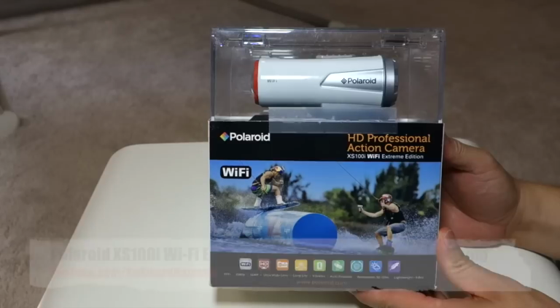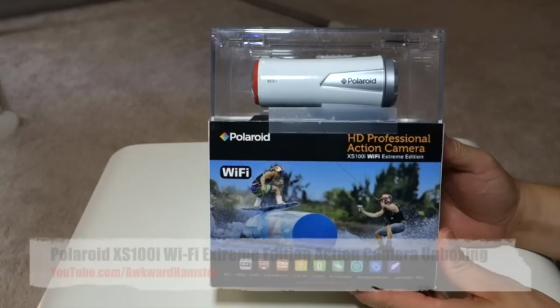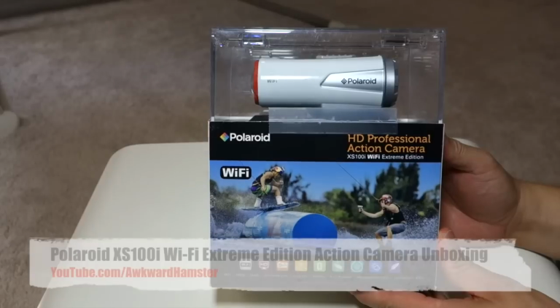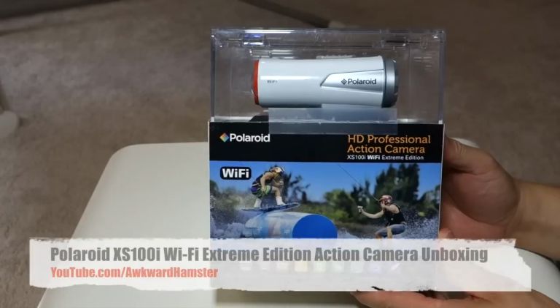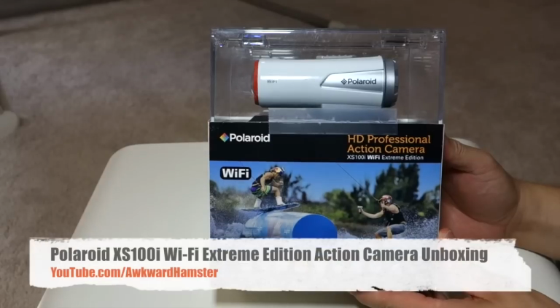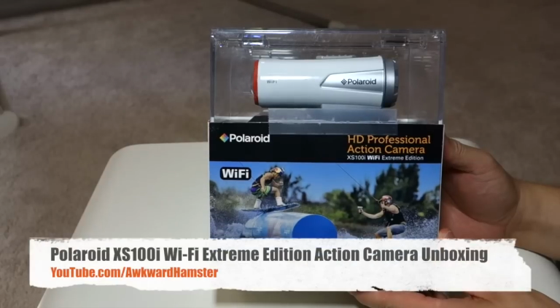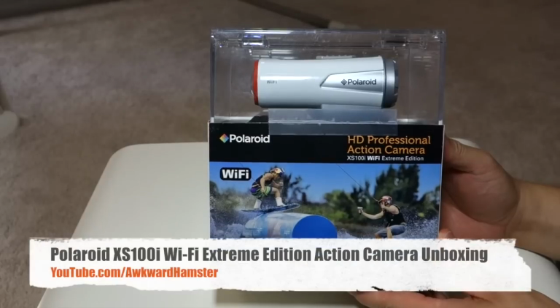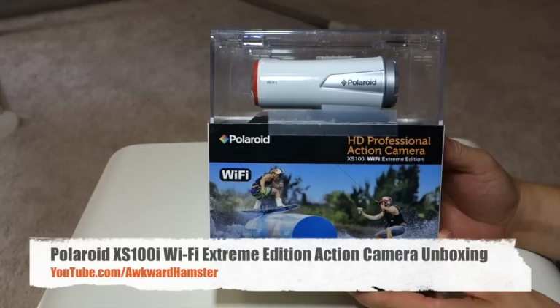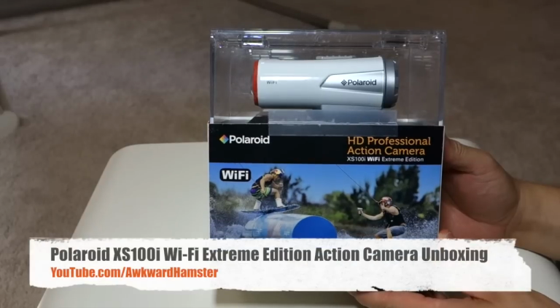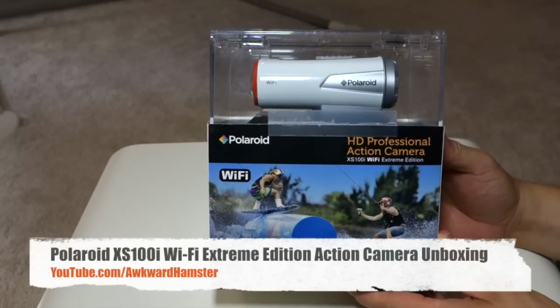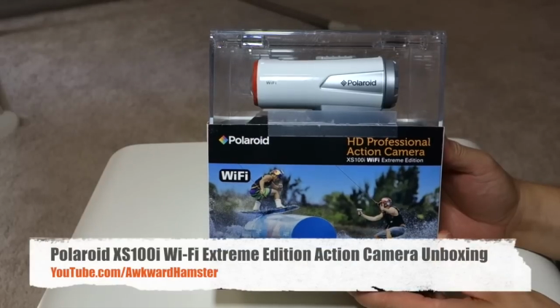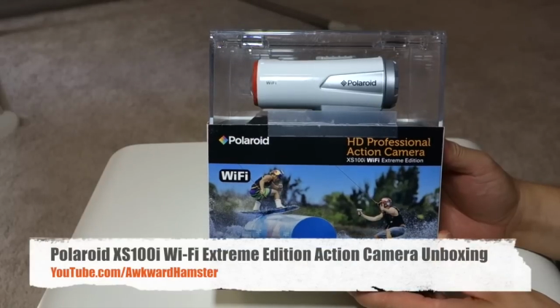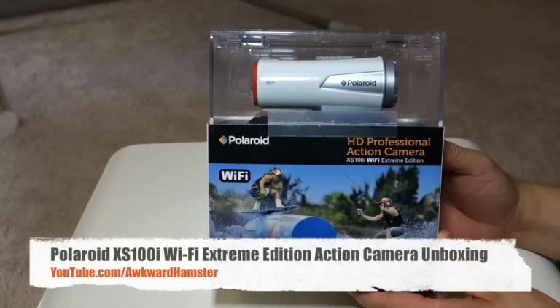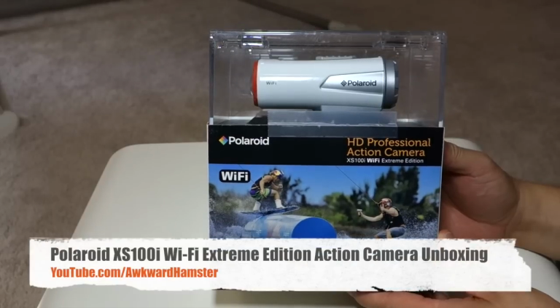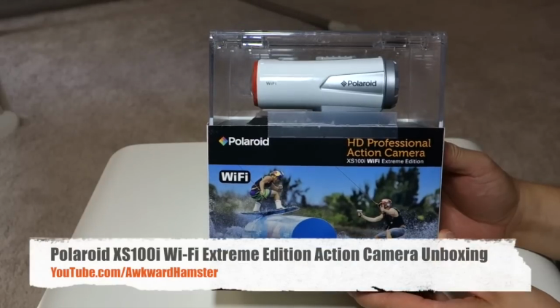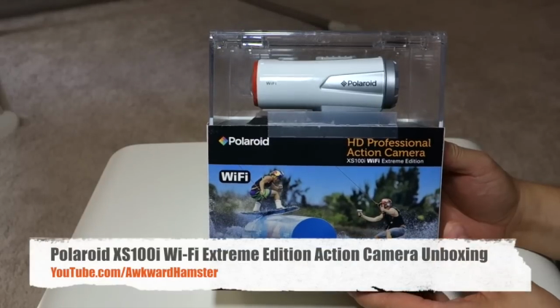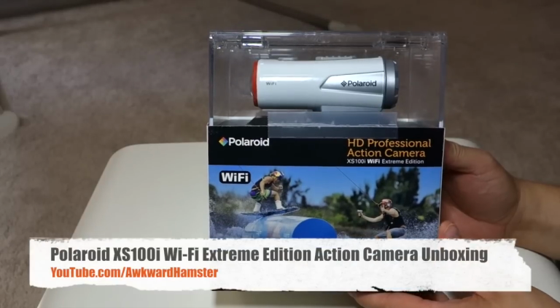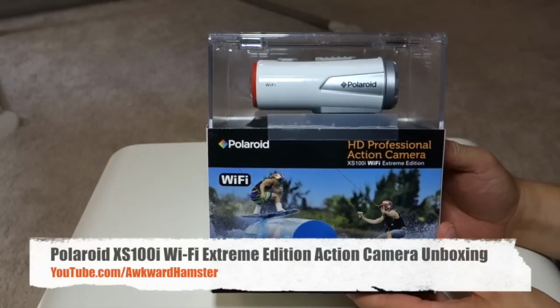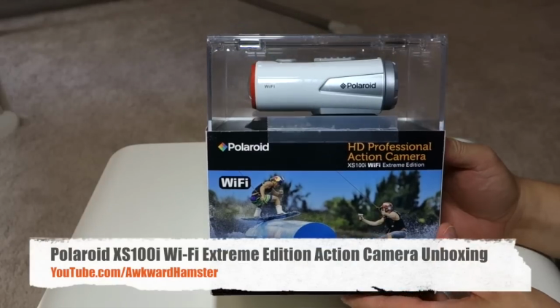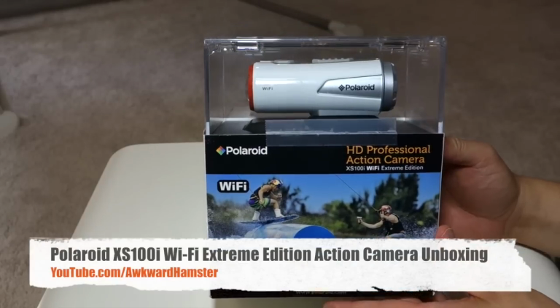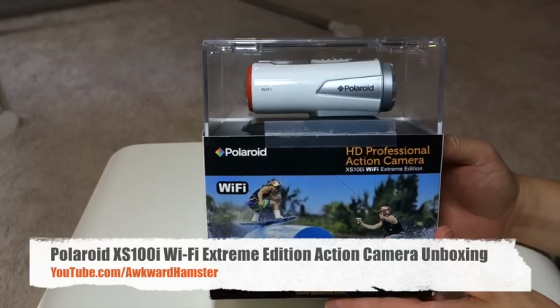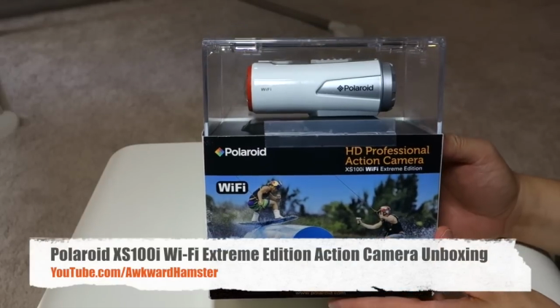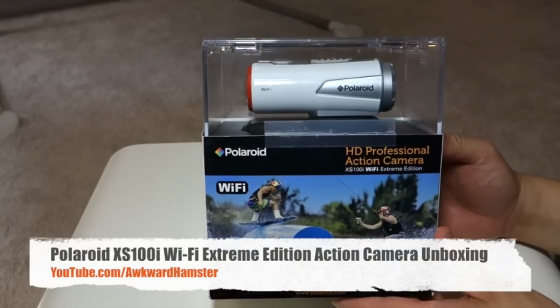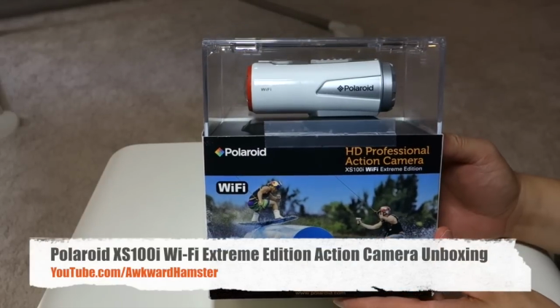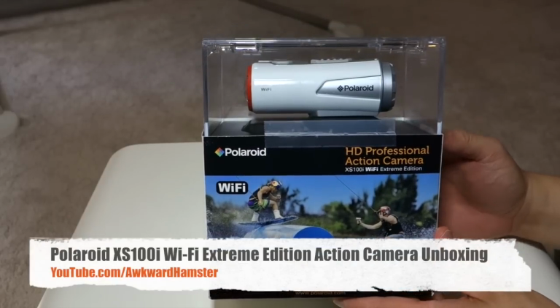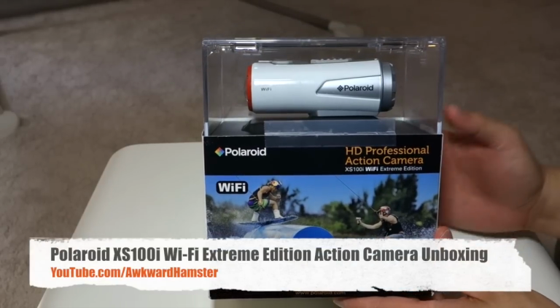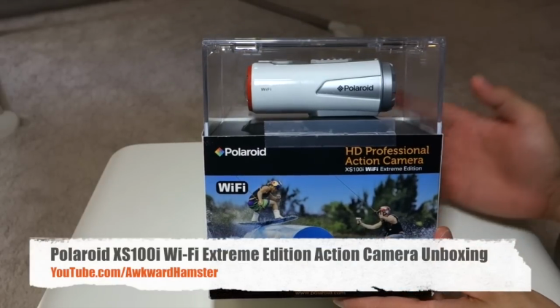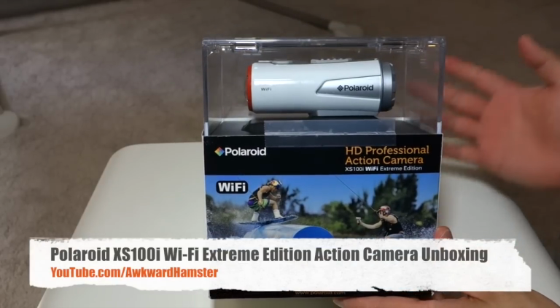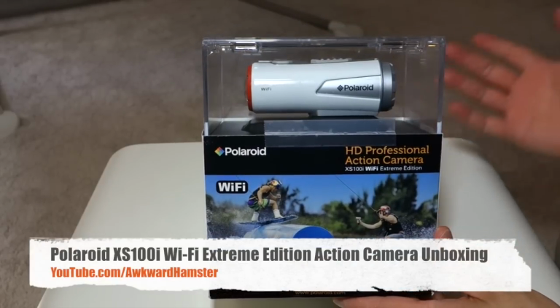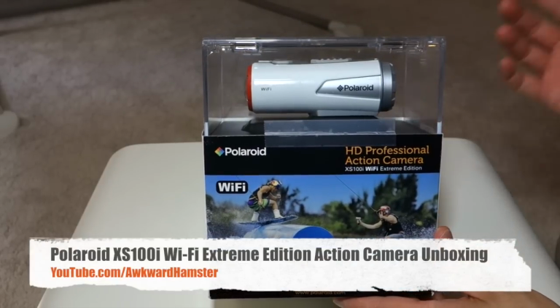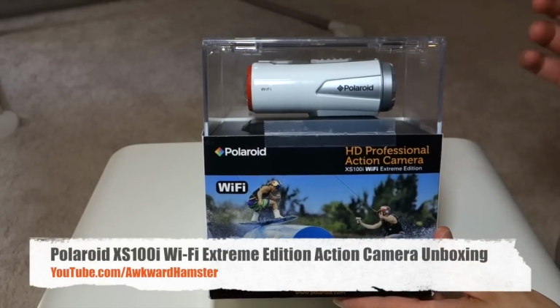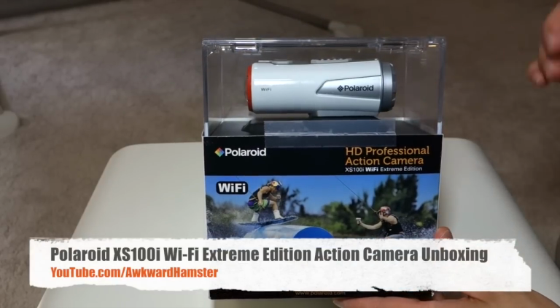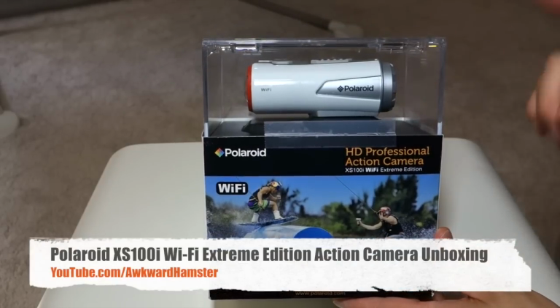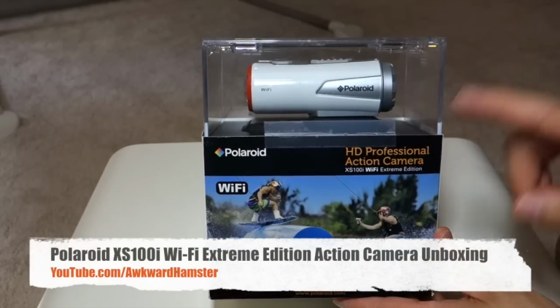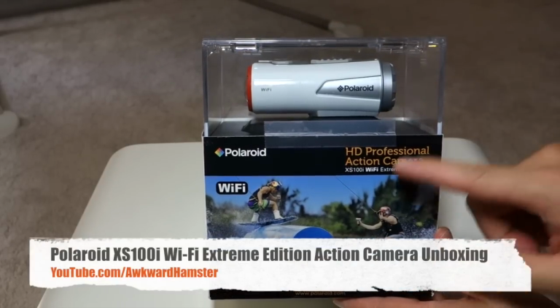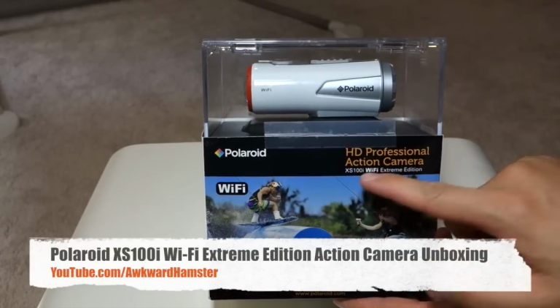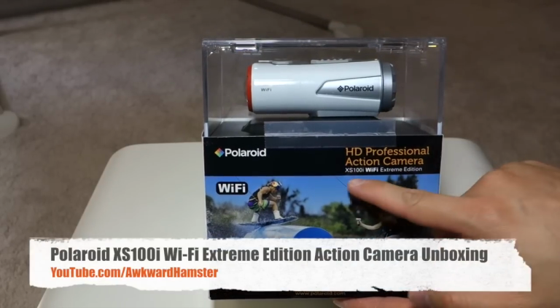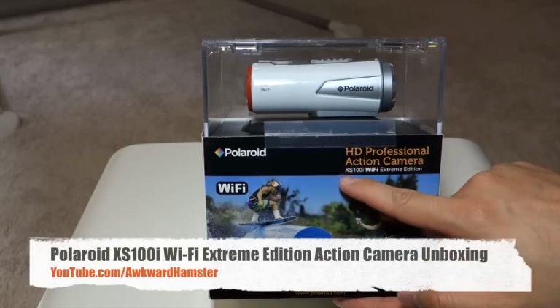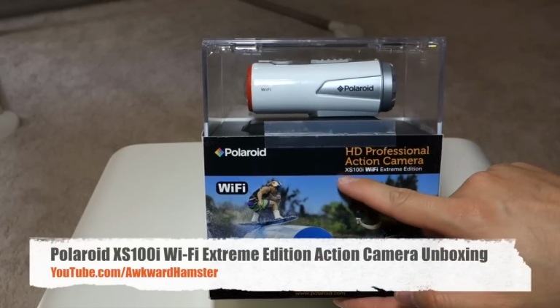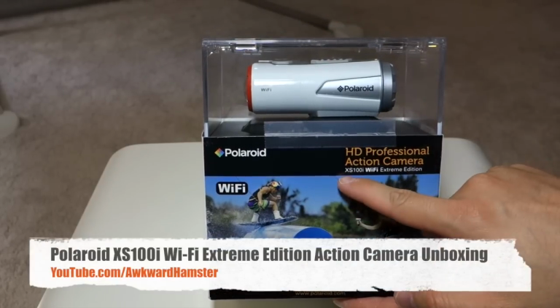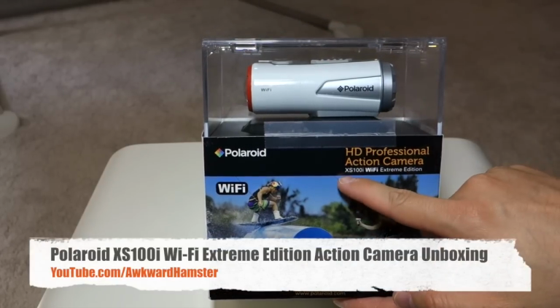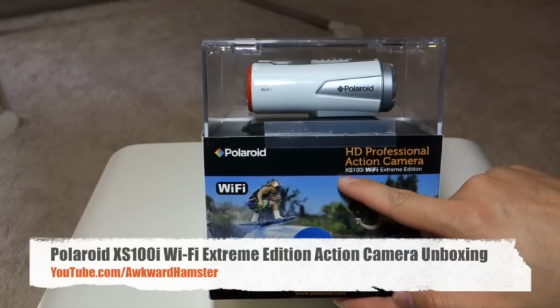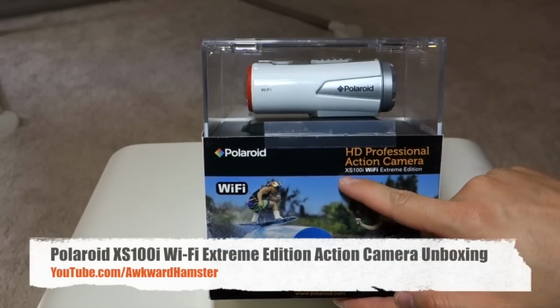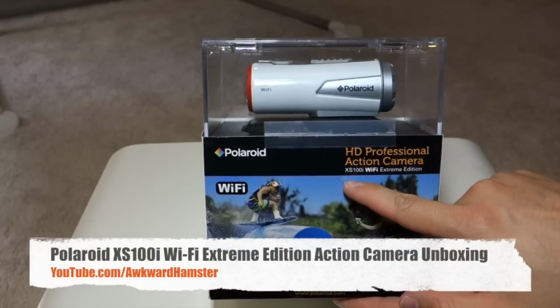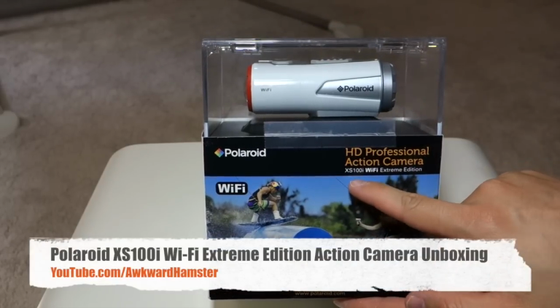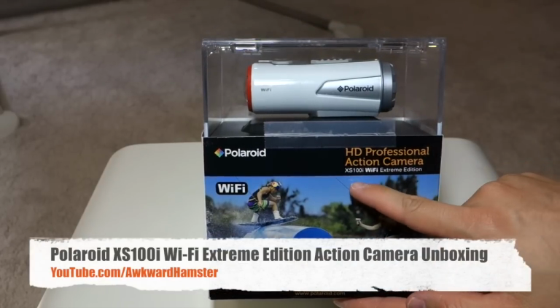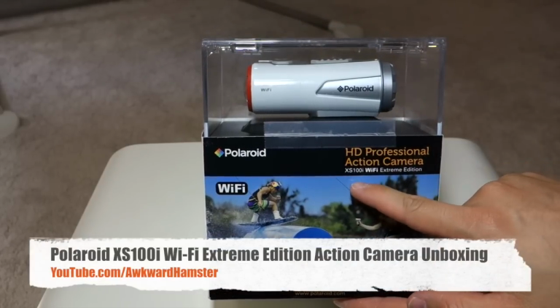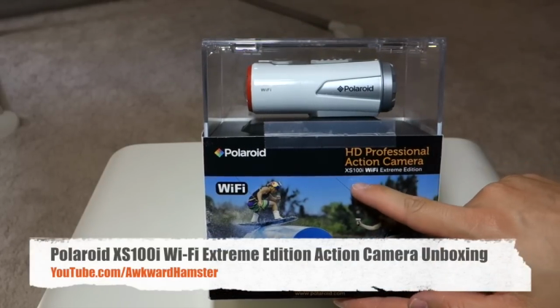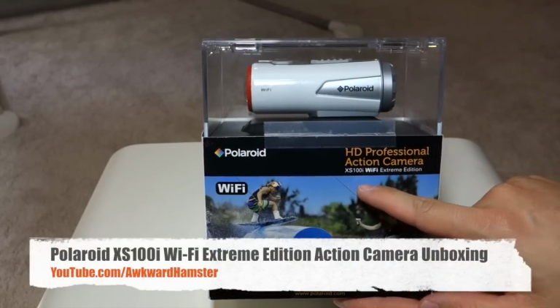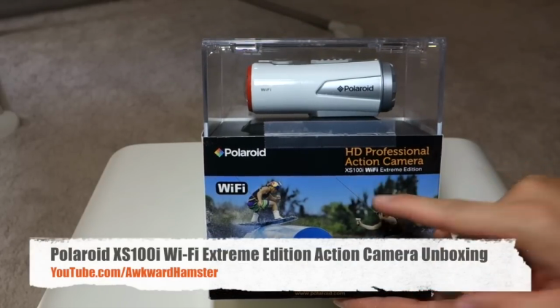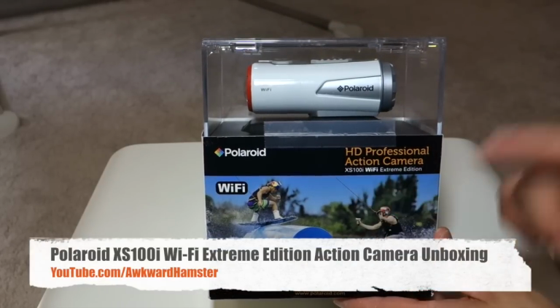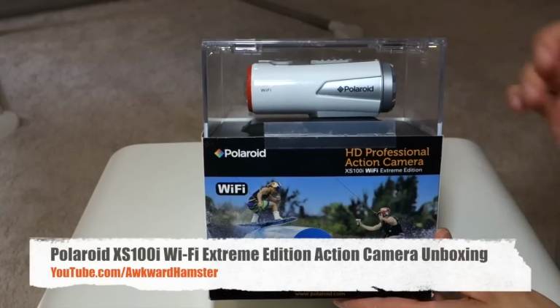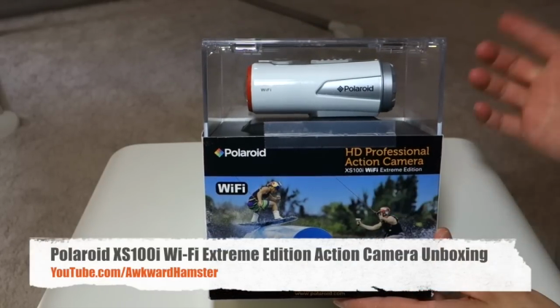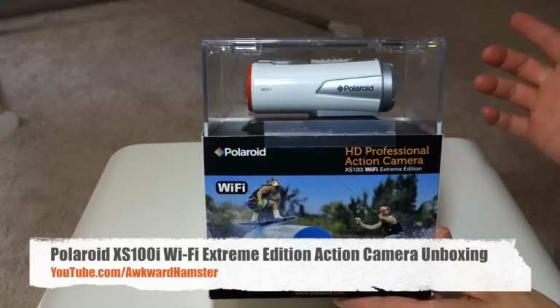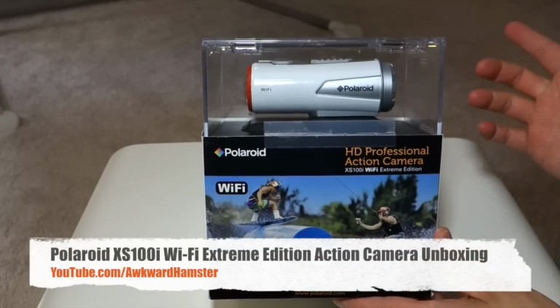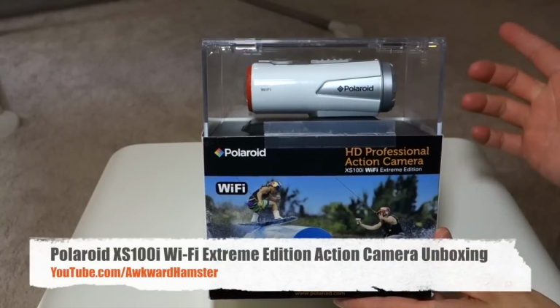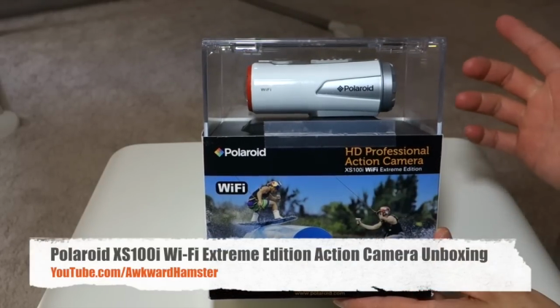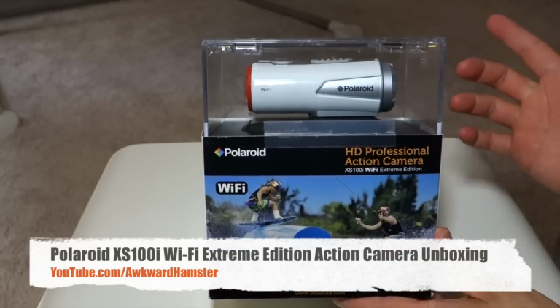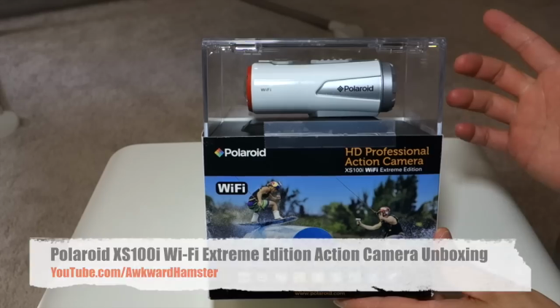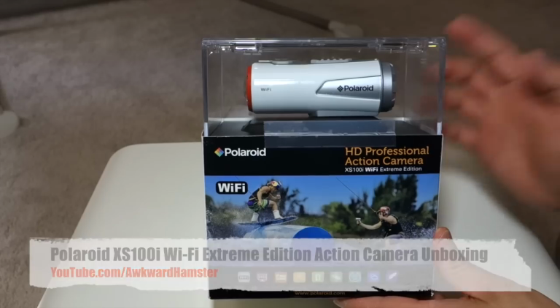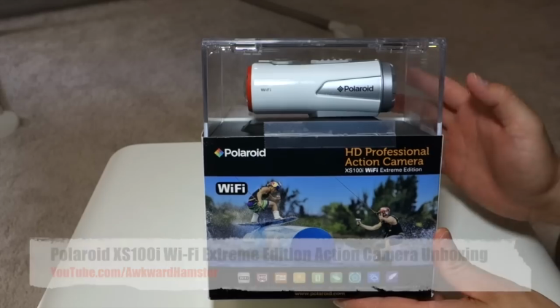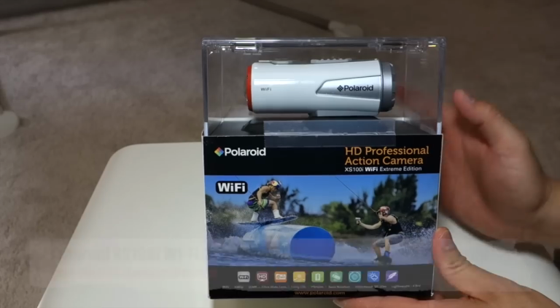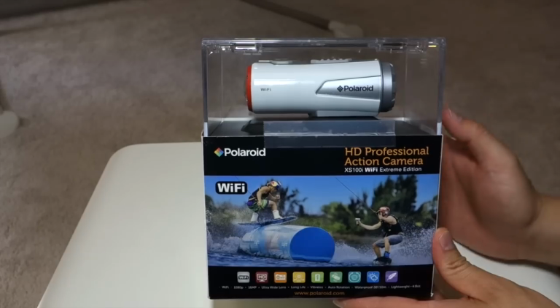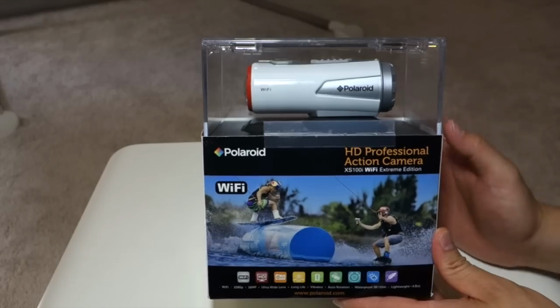Hi, welcome to Okra Hamster. Today I'll be unboxing this Polaroid action camera. The model is XS100i, and this is the Wi-Fi Extreme Edition.